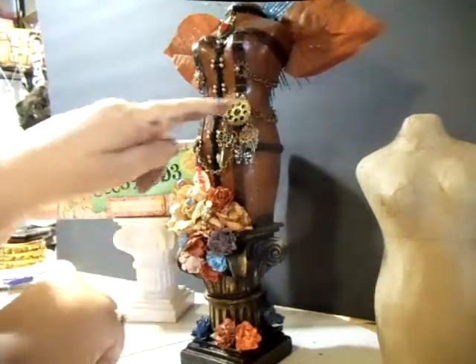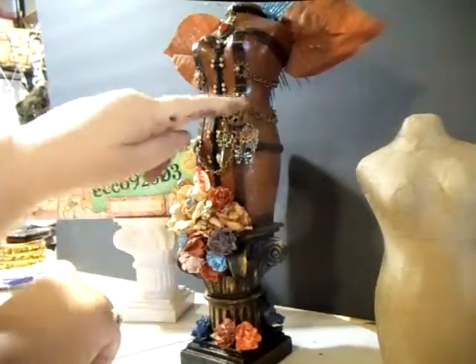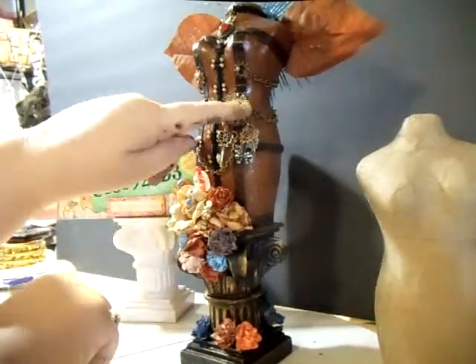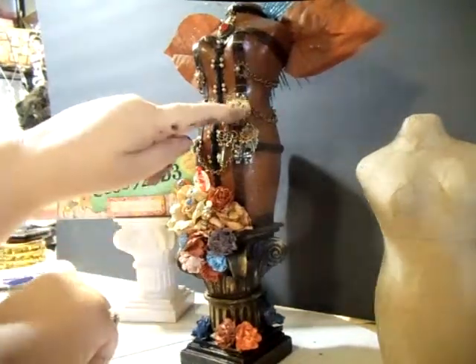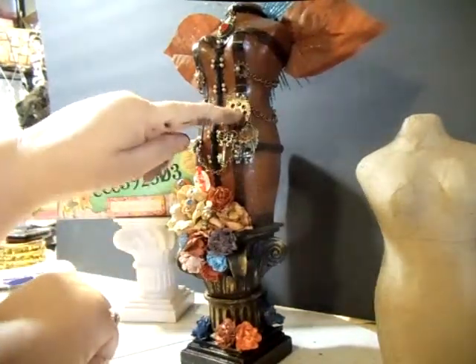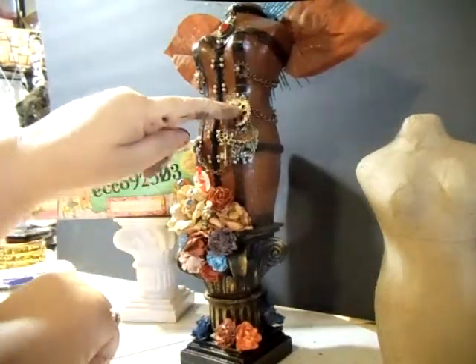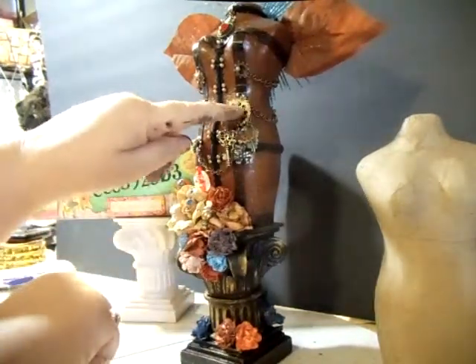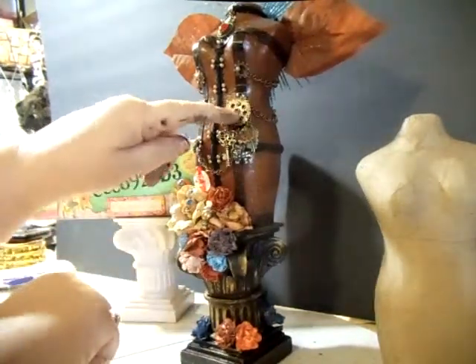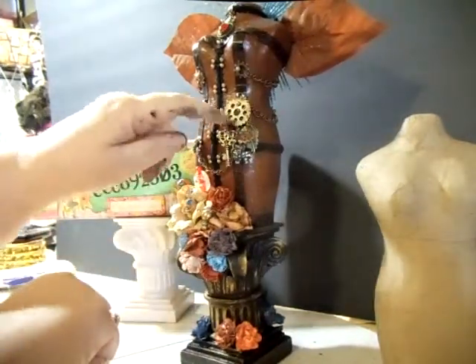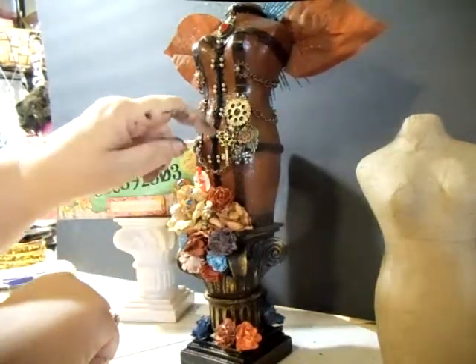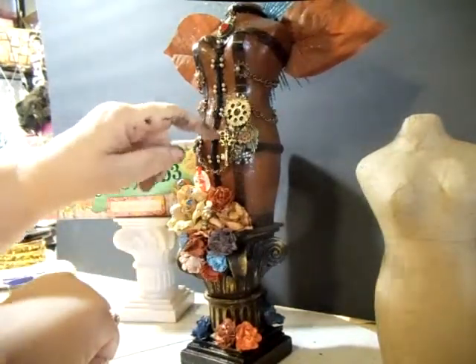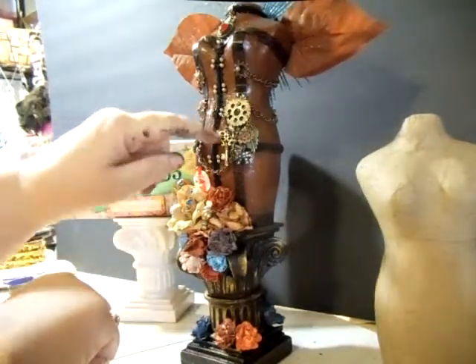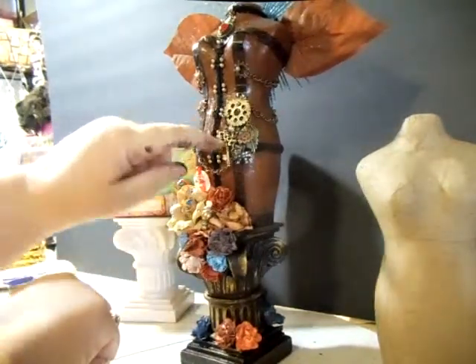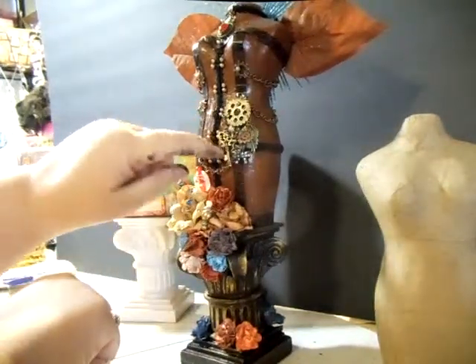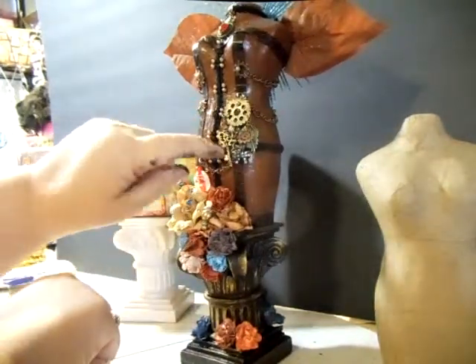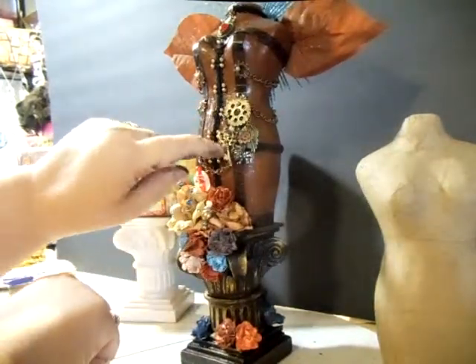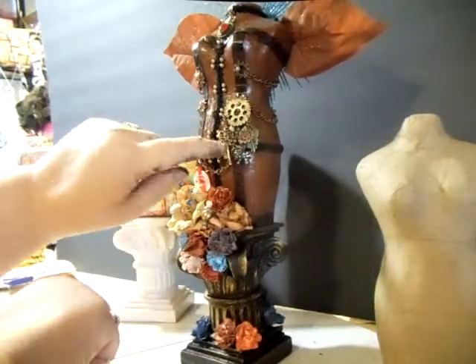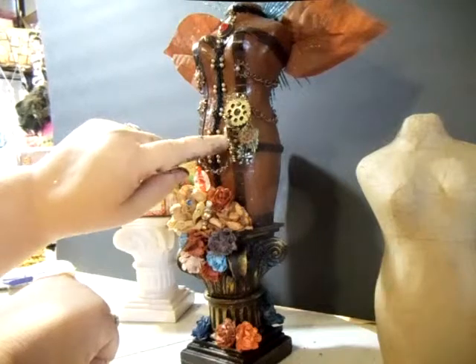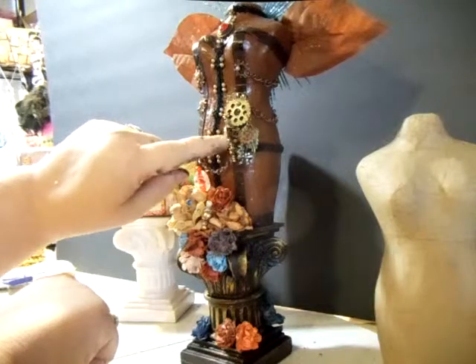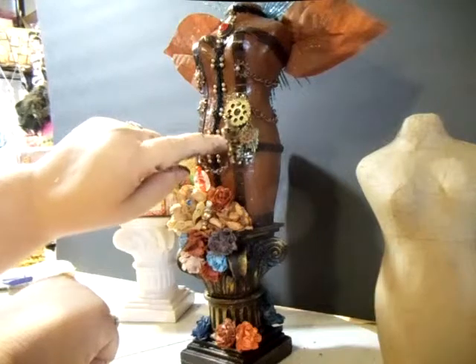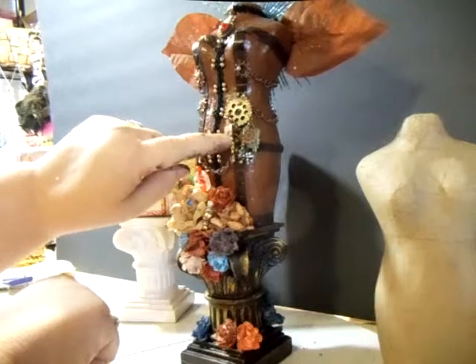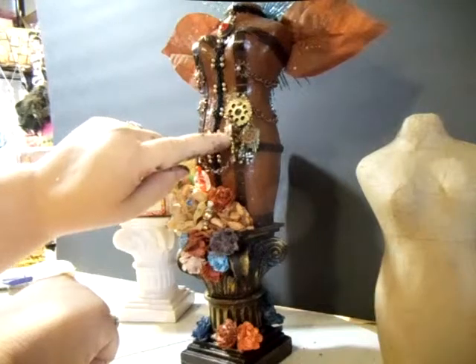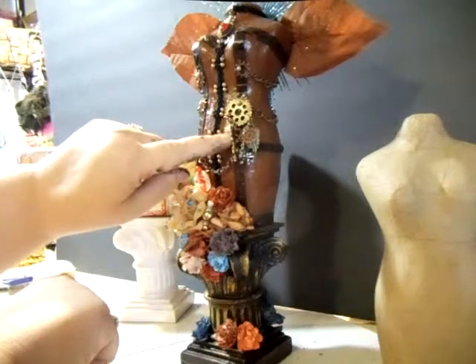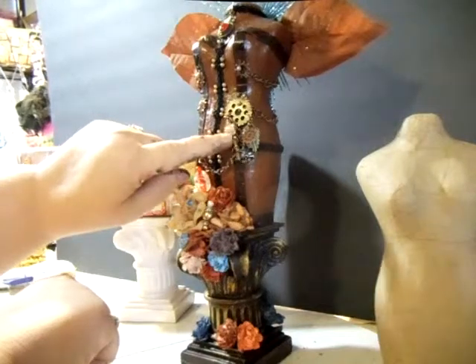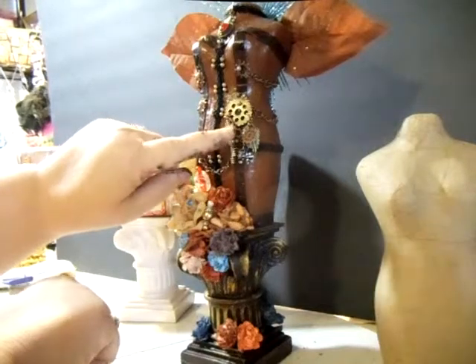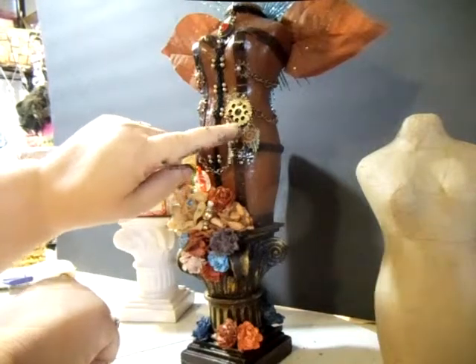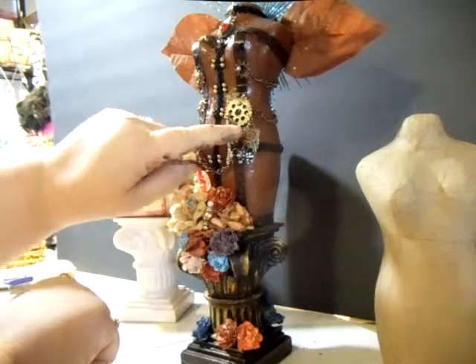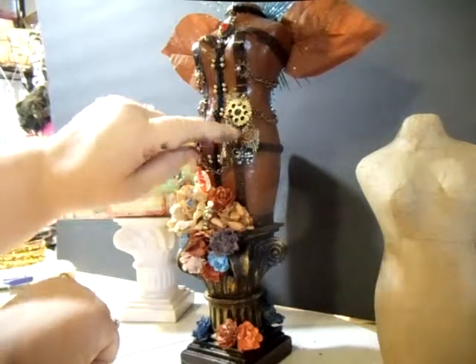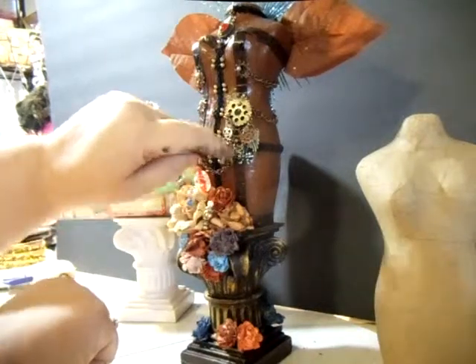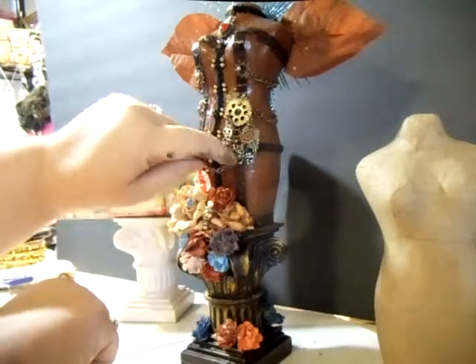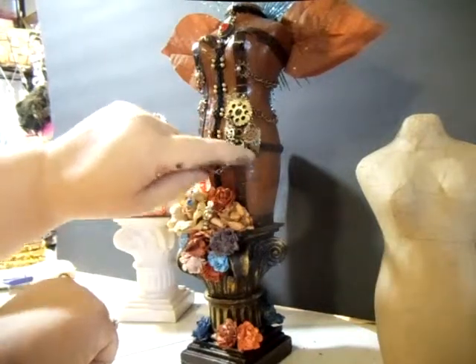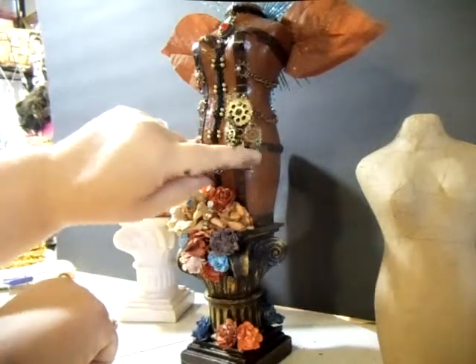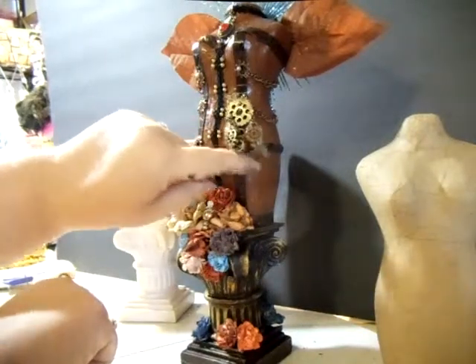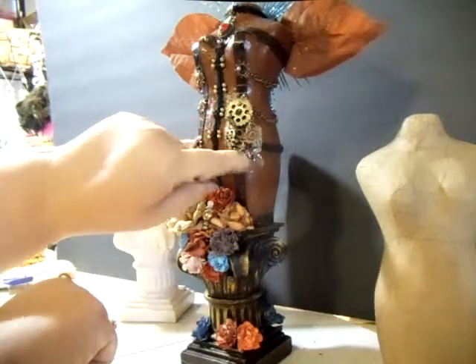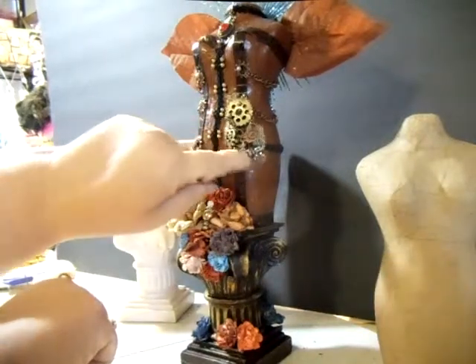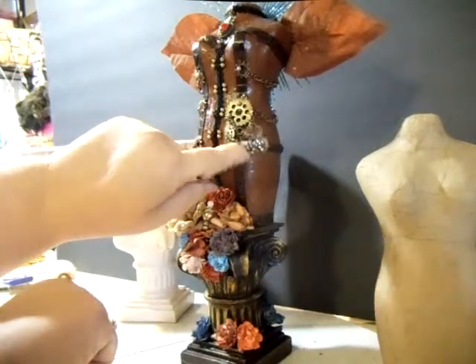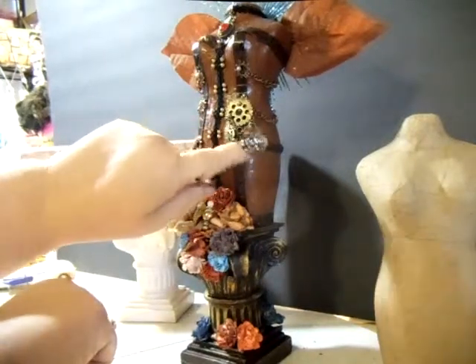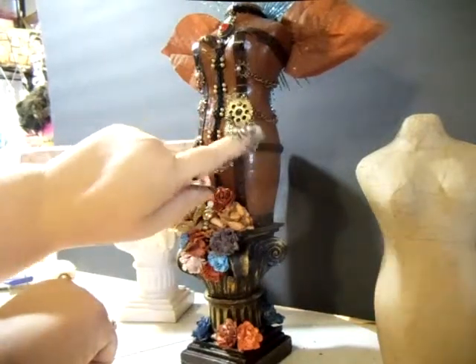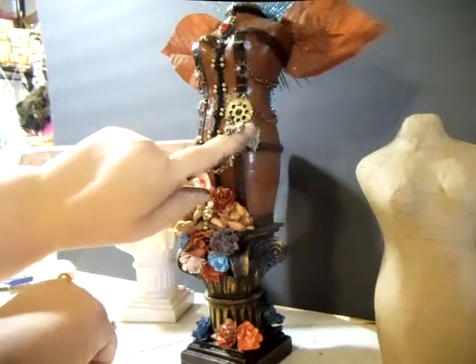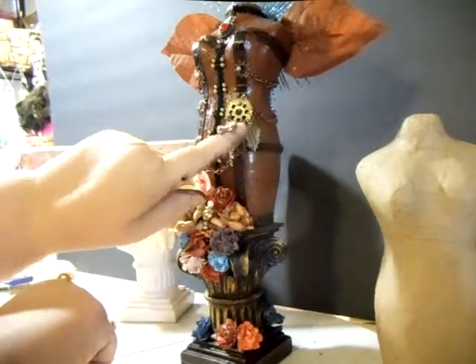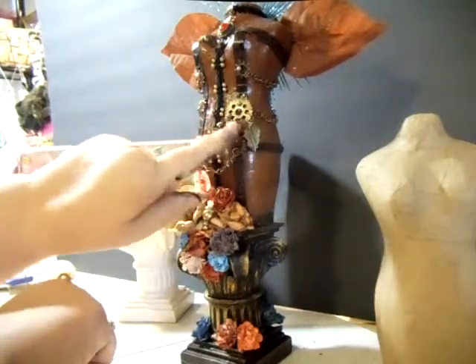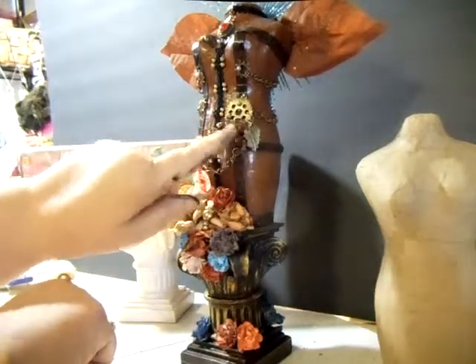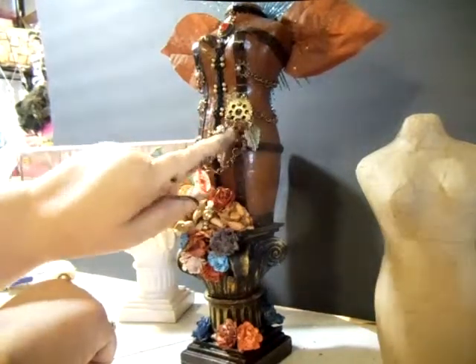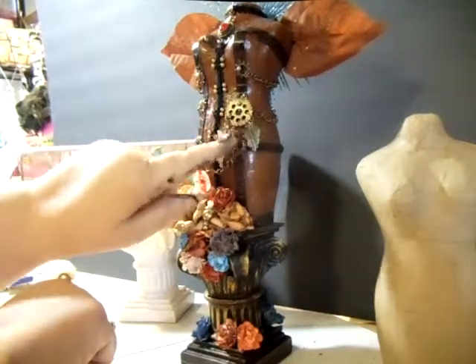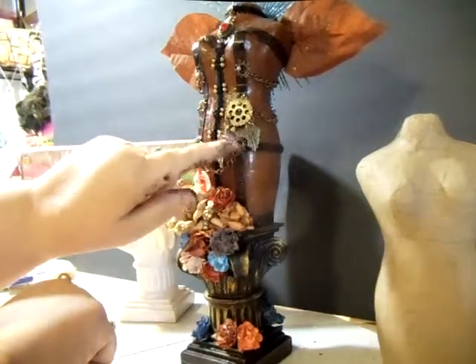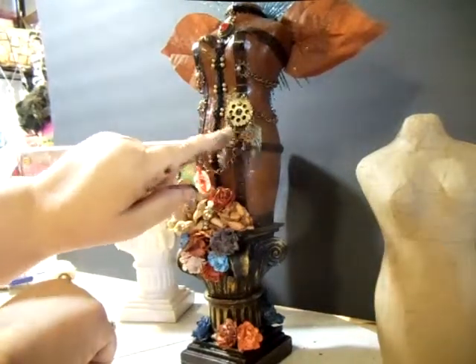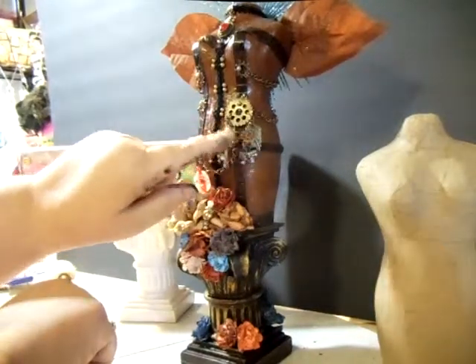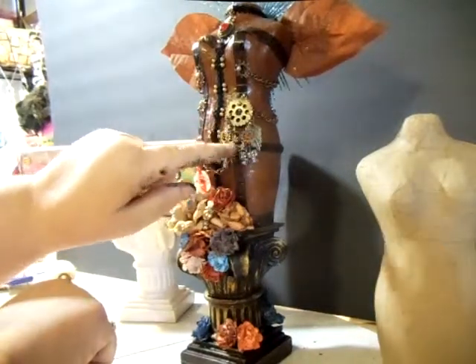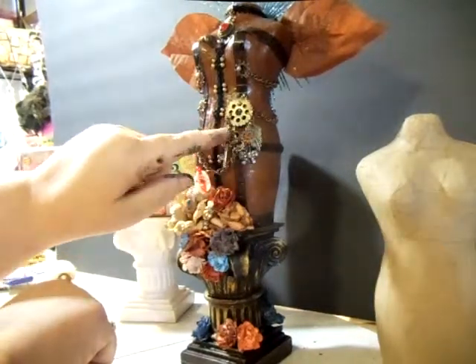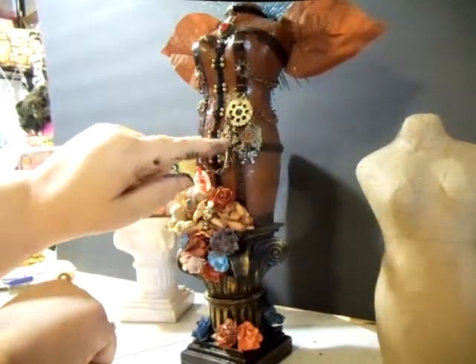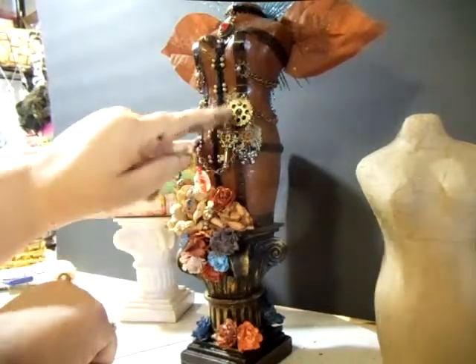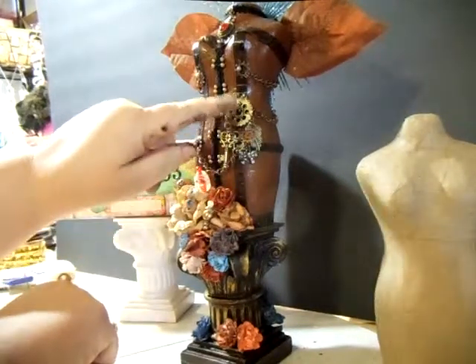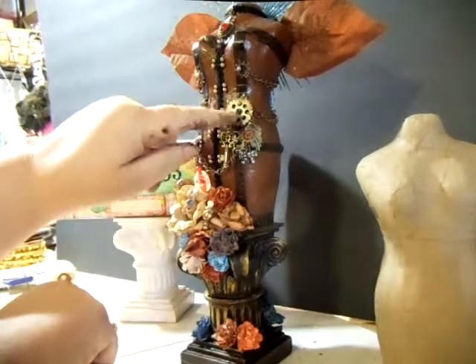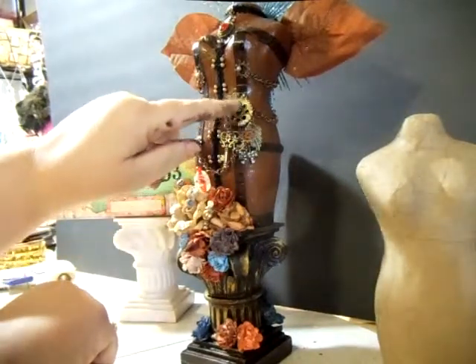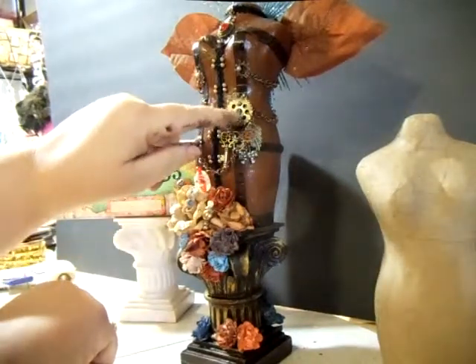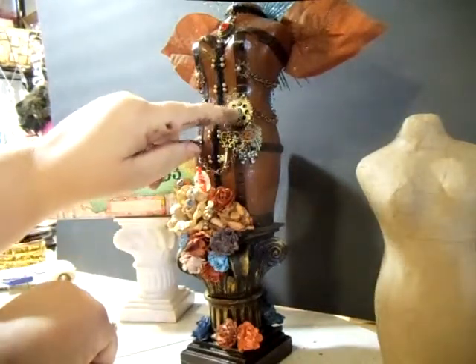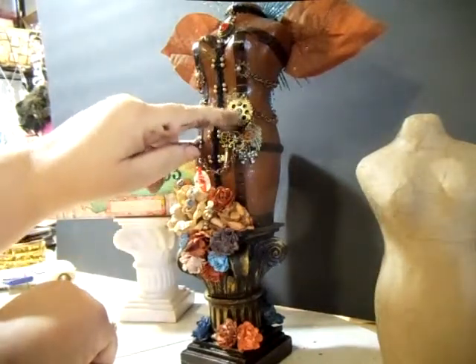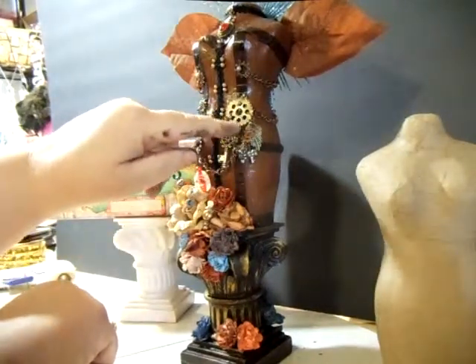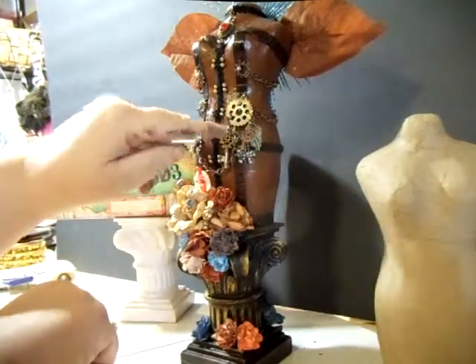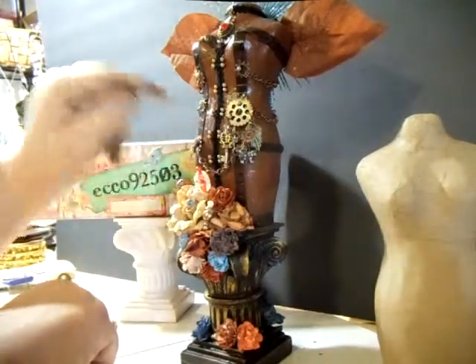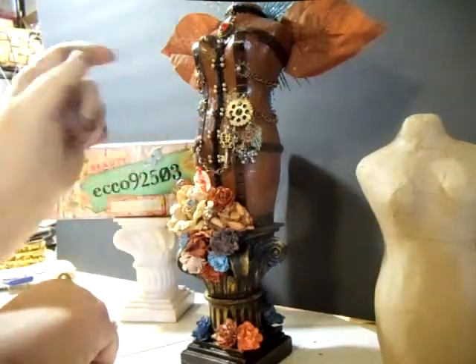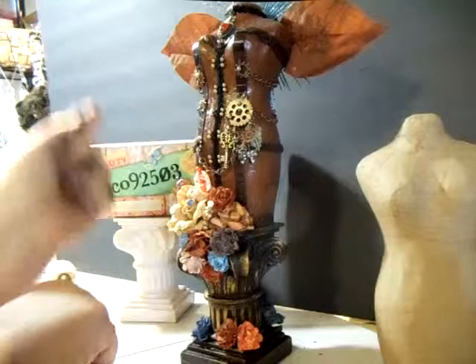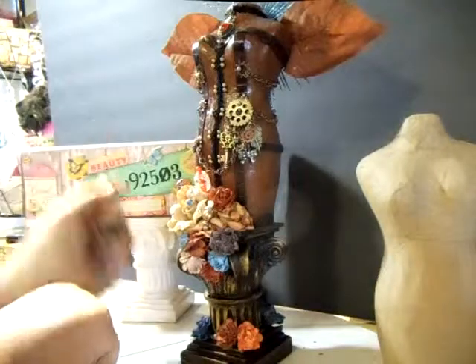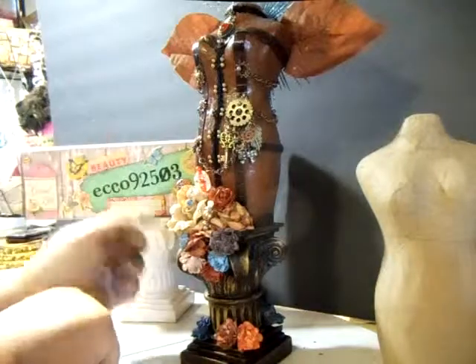And then I have these cogs — I think they're called cogs — and I just added some little charms to it and hung it off of her pin there.